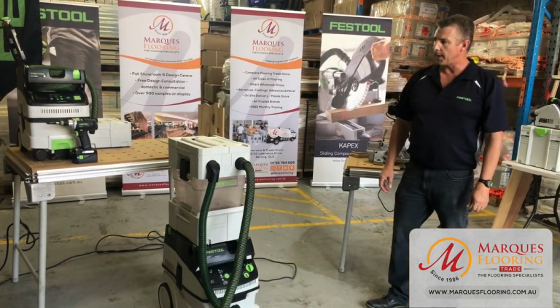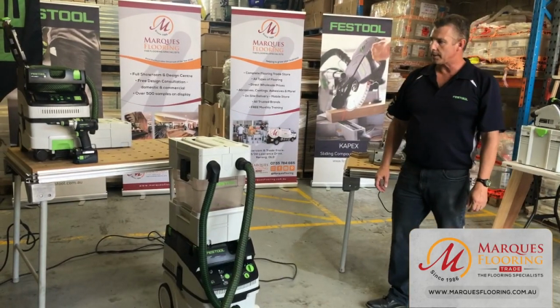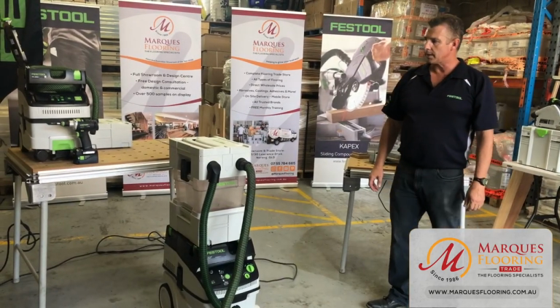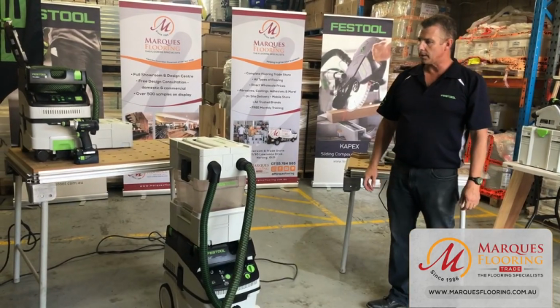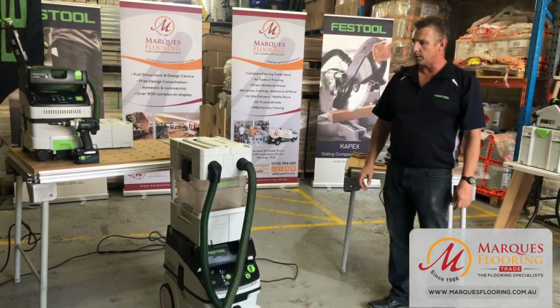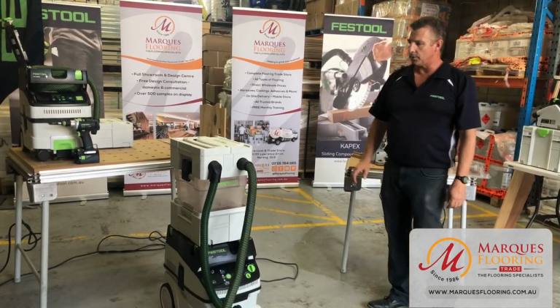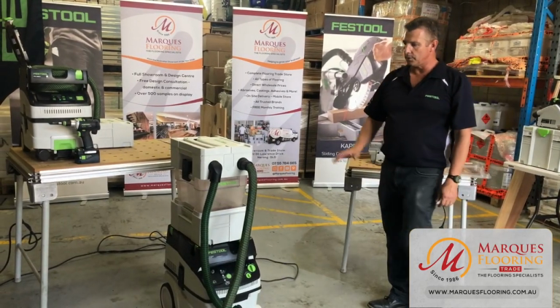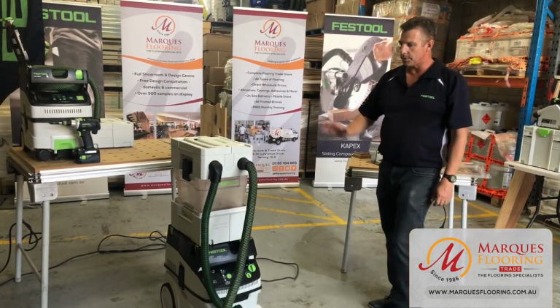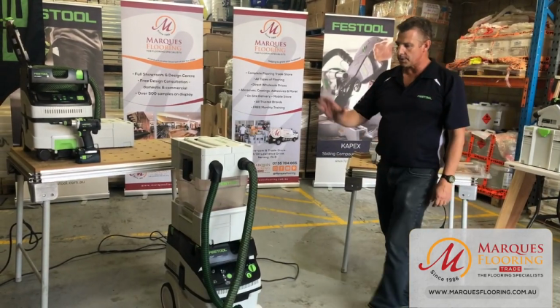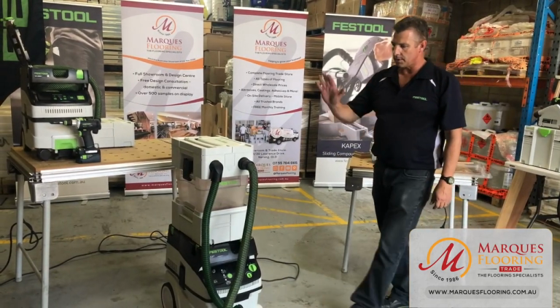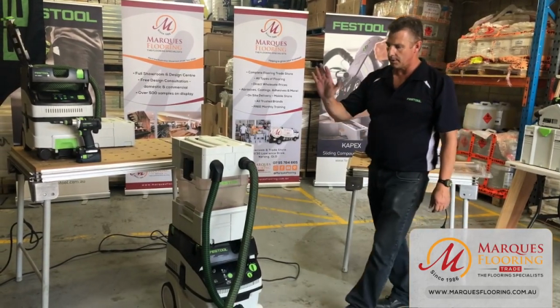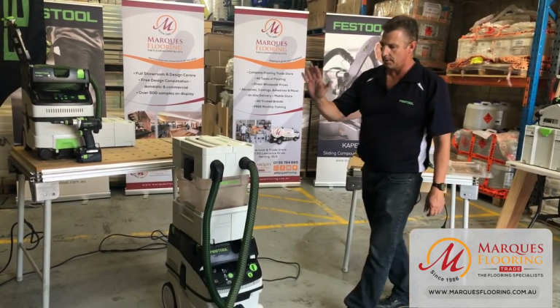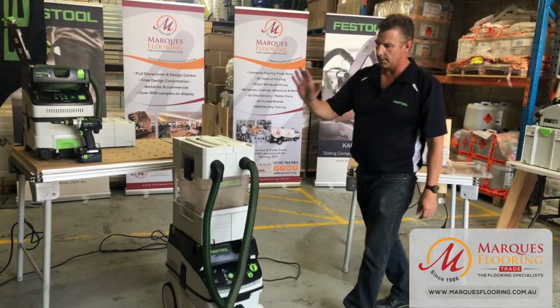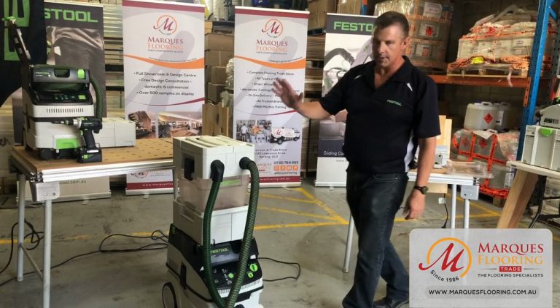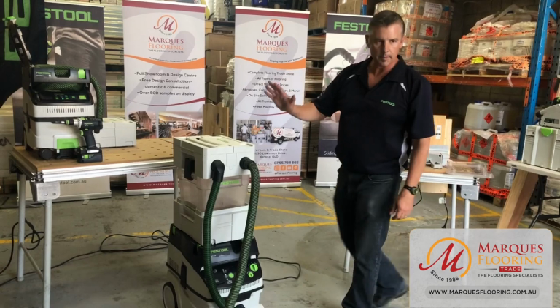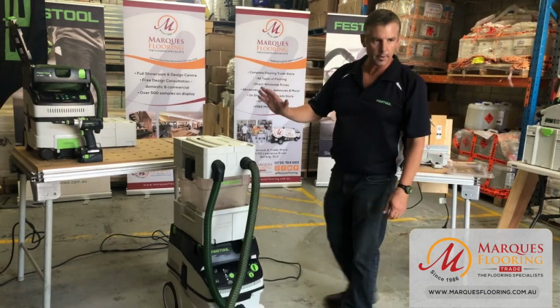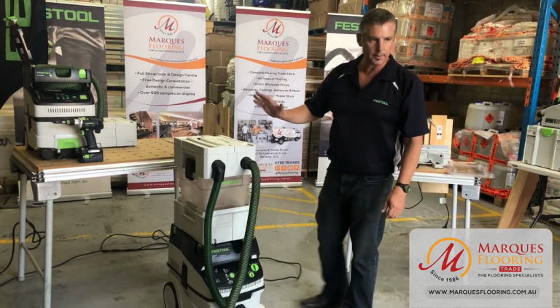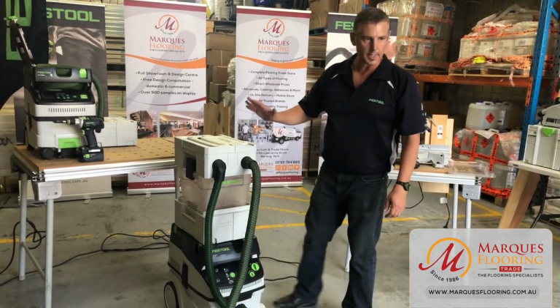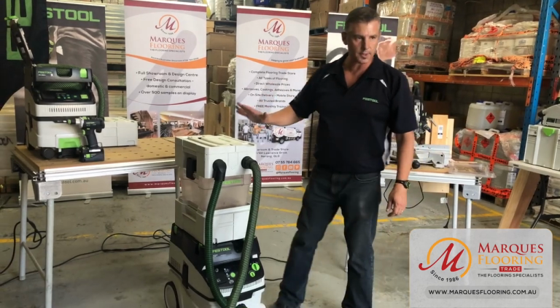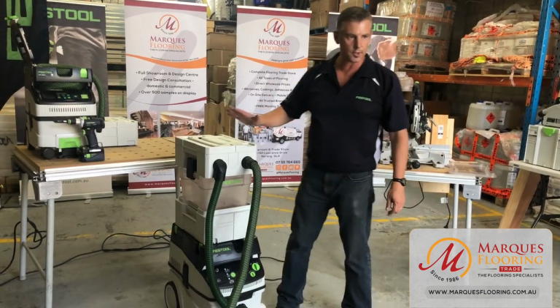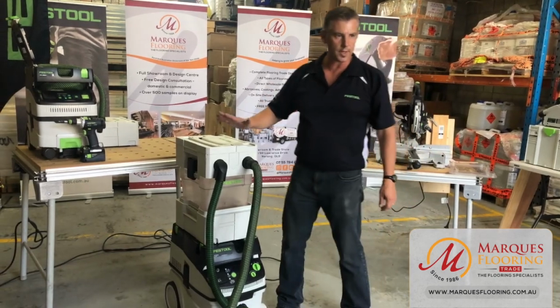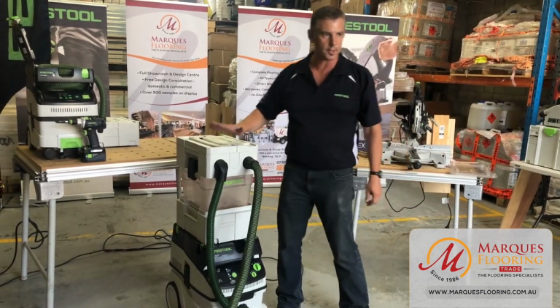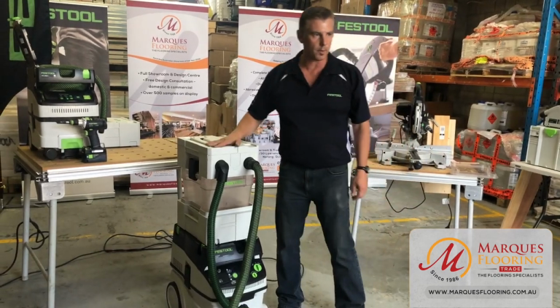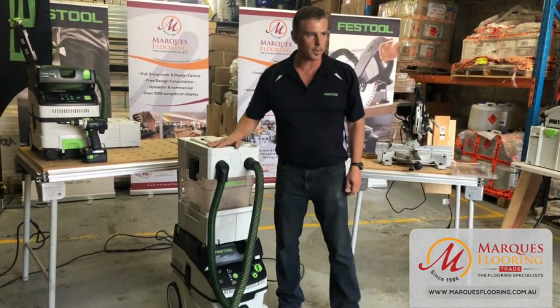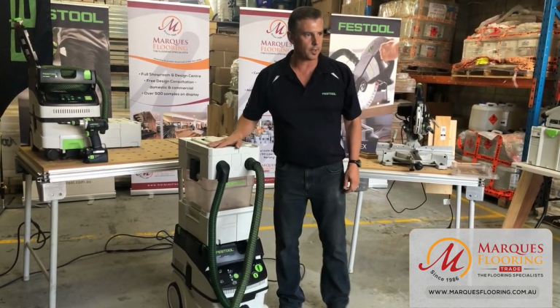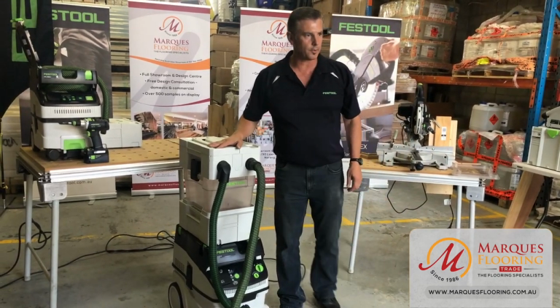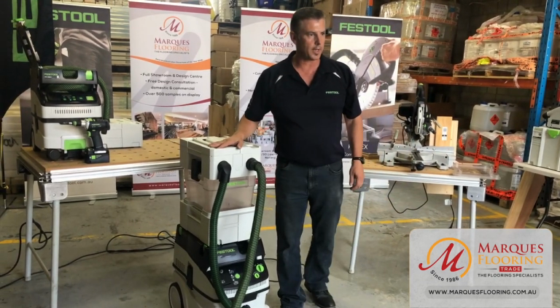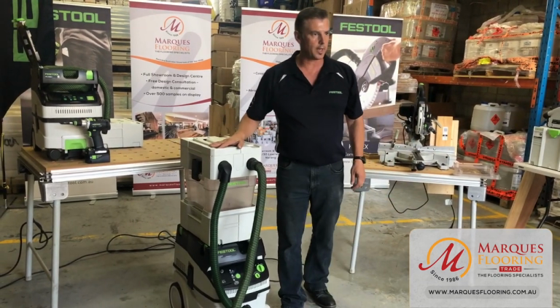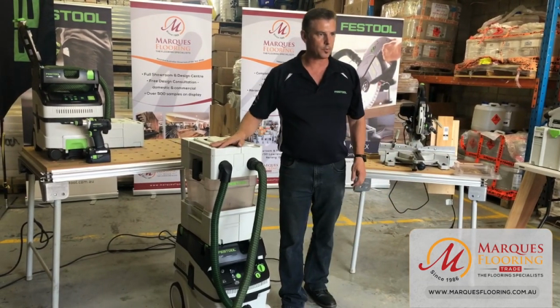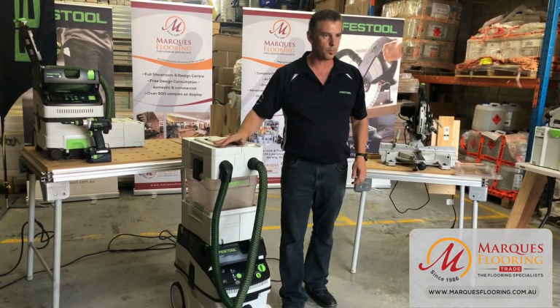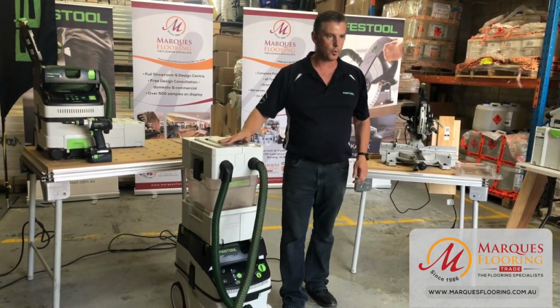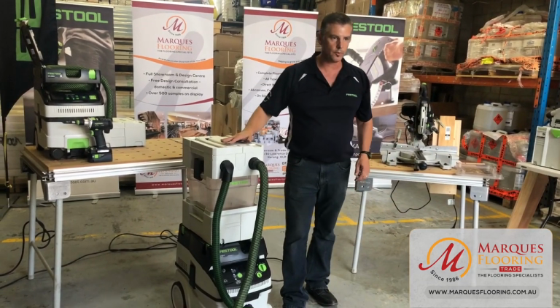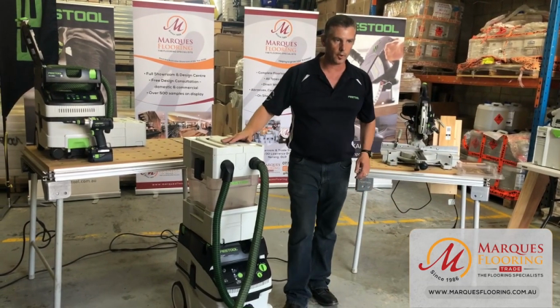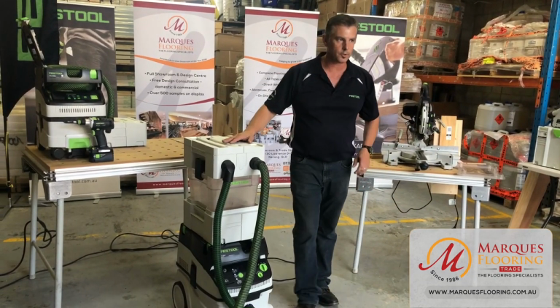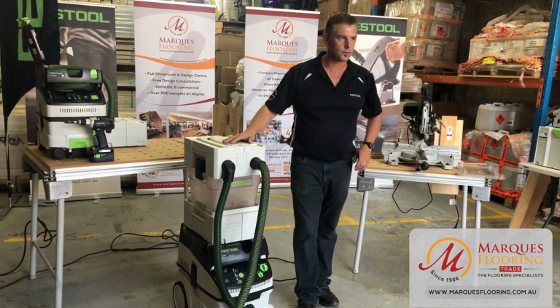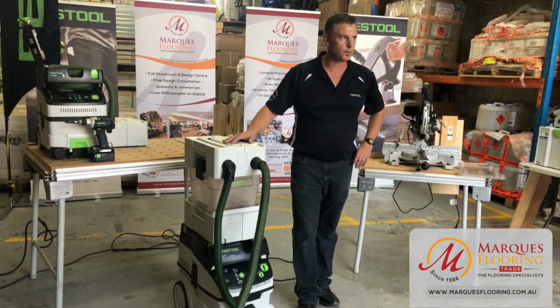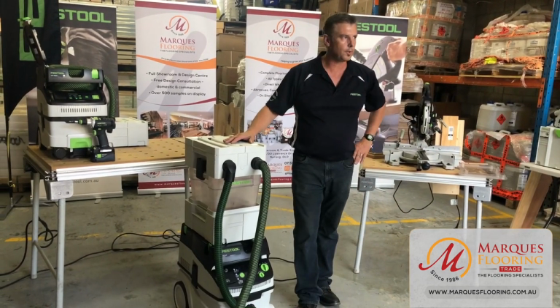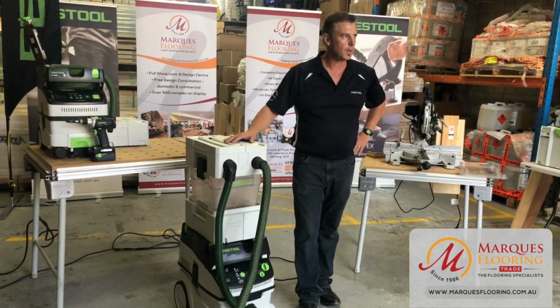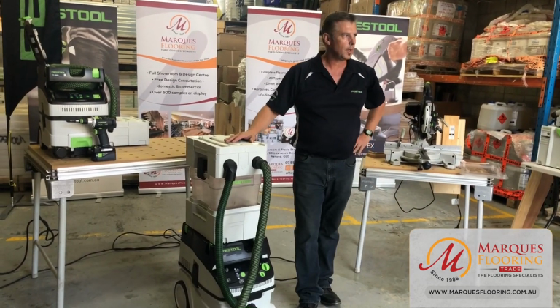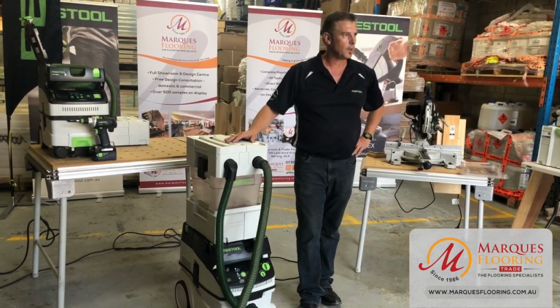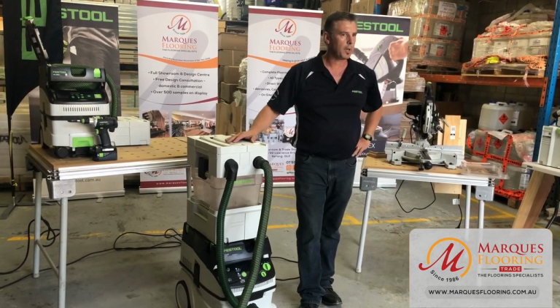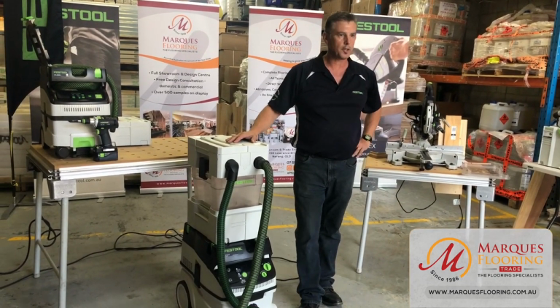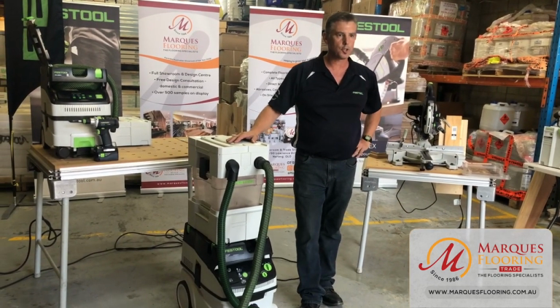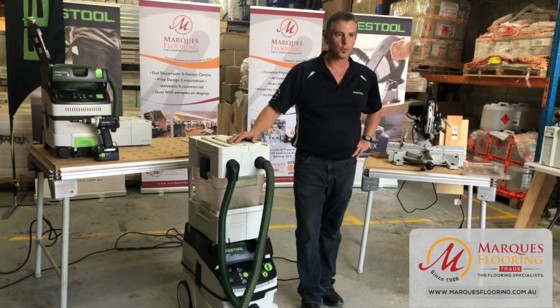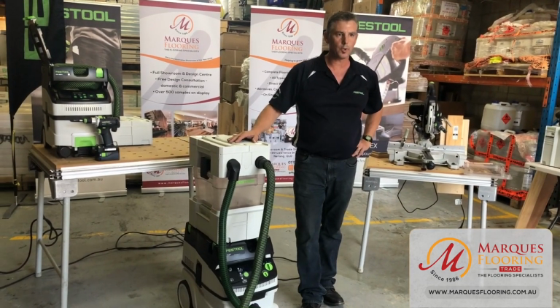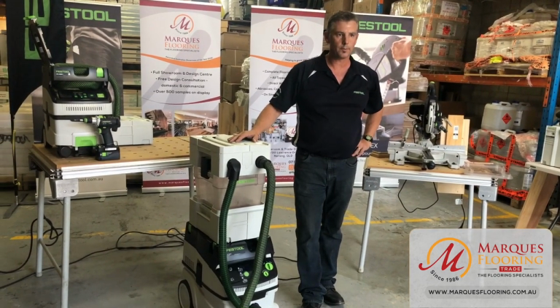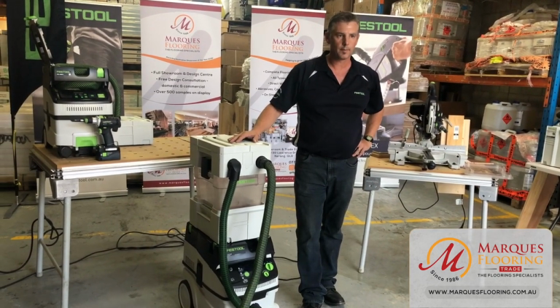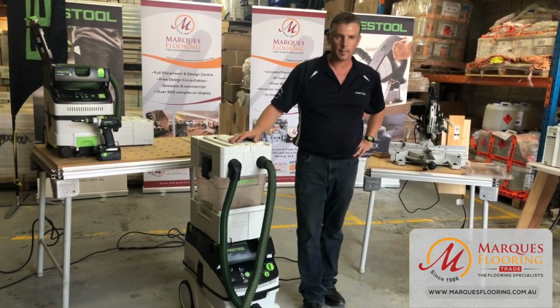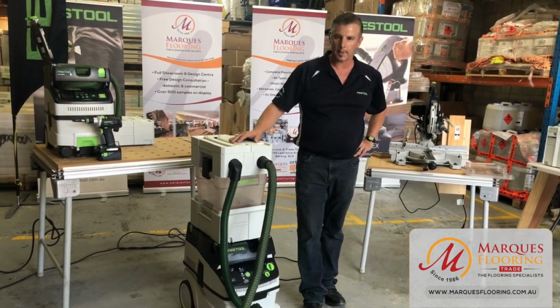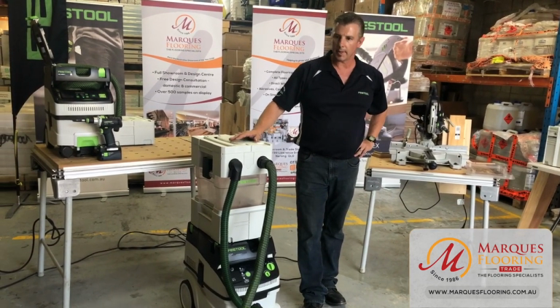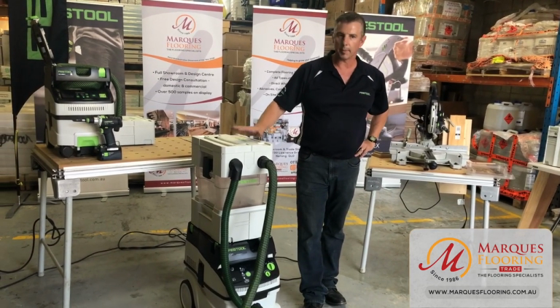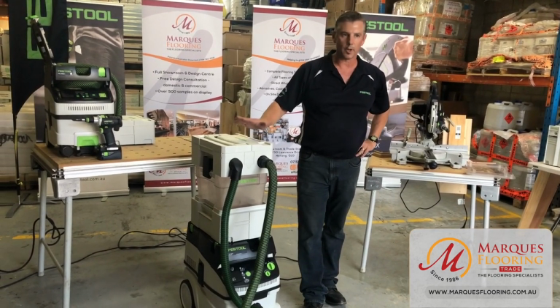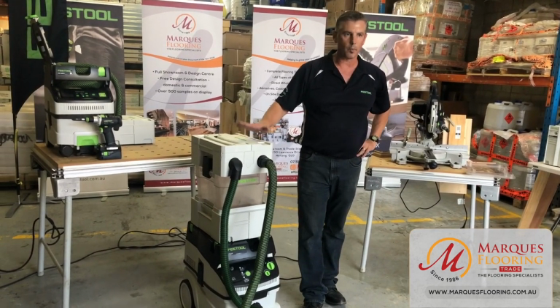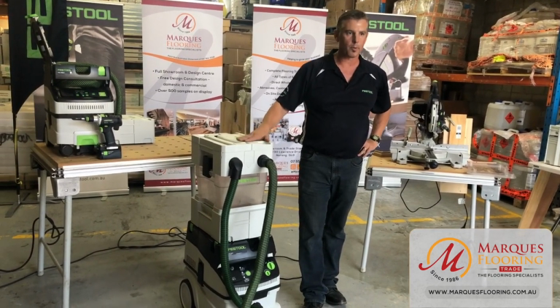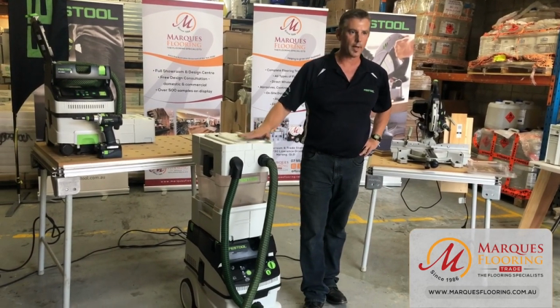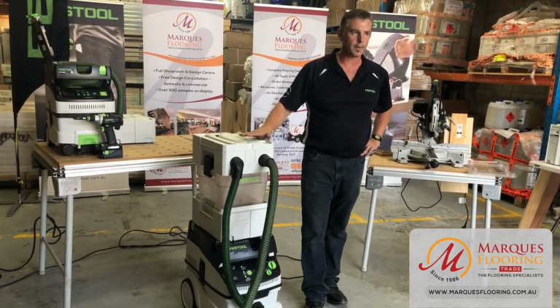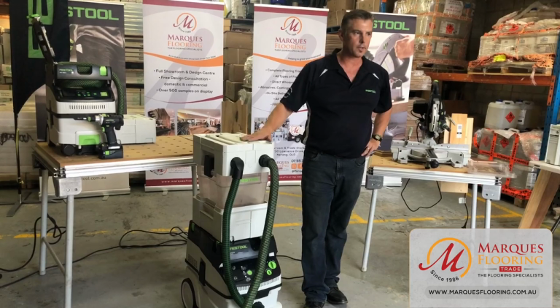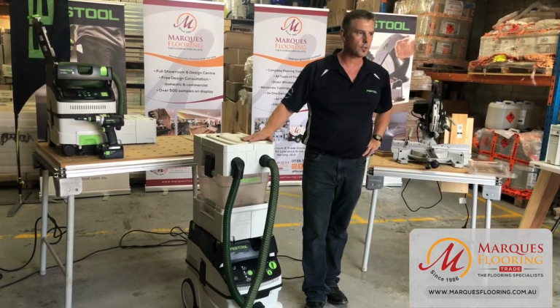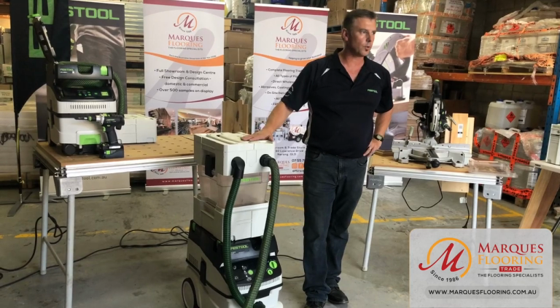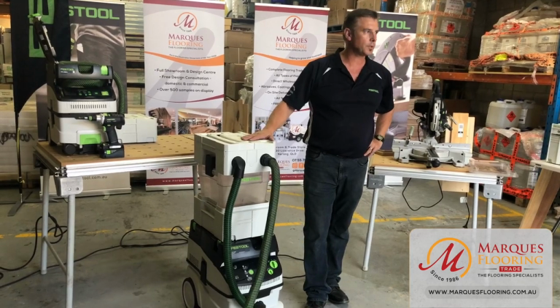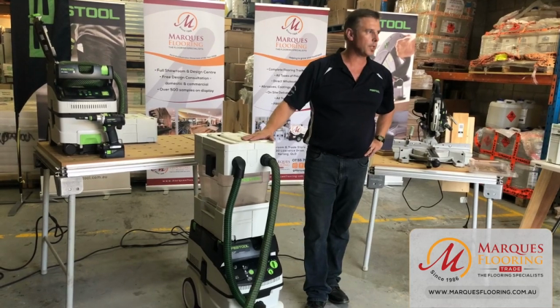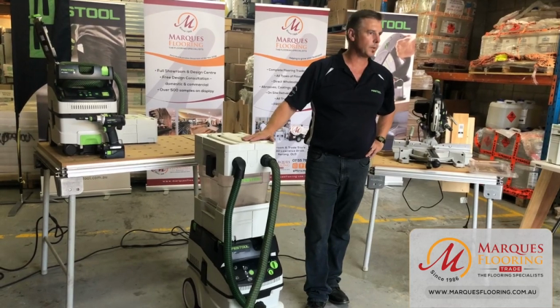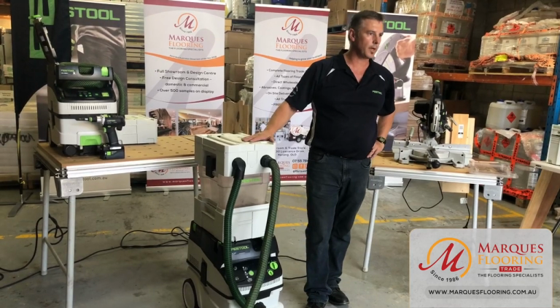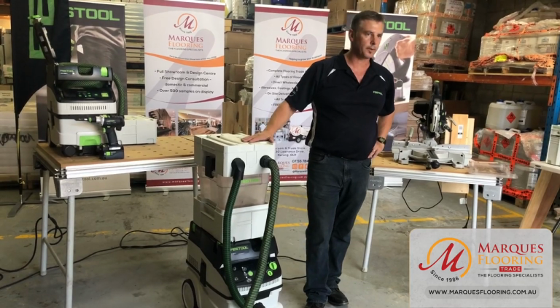That concludes the summary on dust extraction. We're going to move on to the plunge saw and operate these tools as we go.